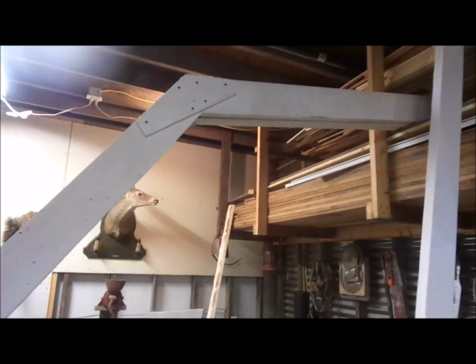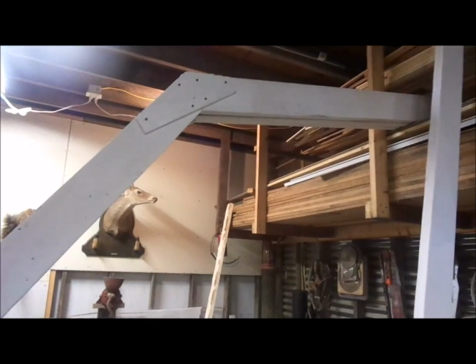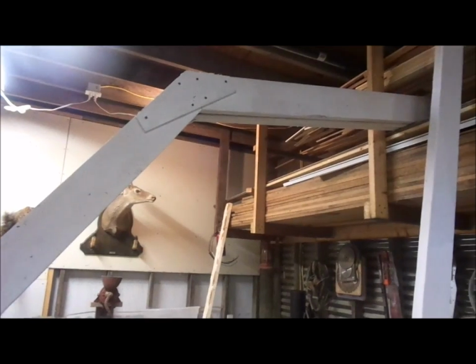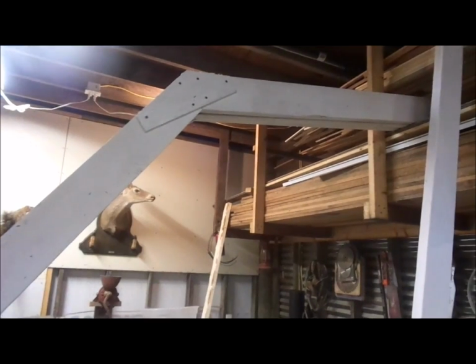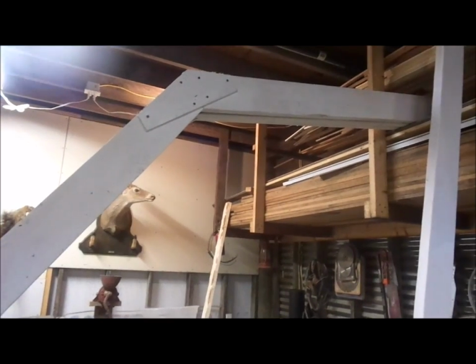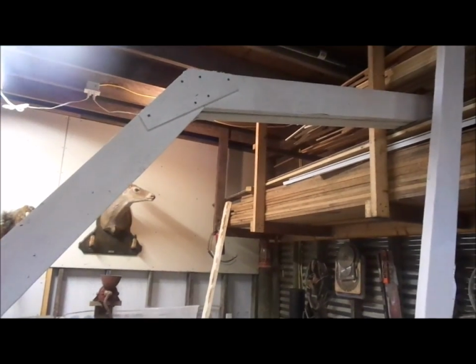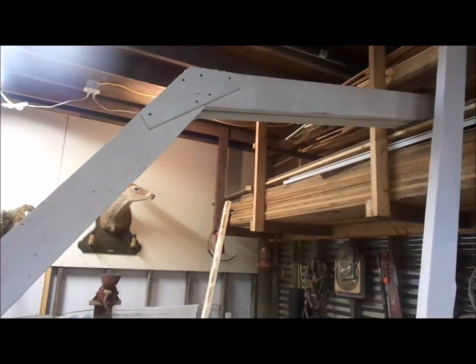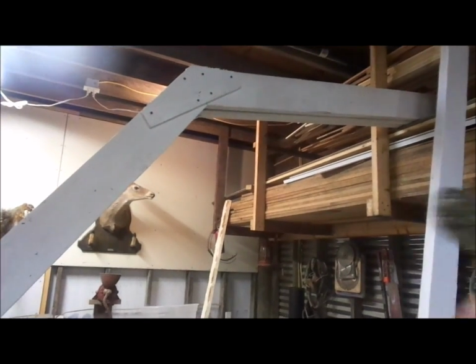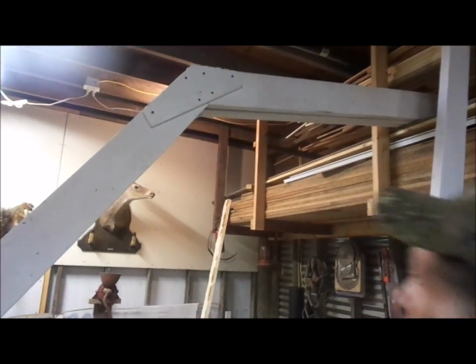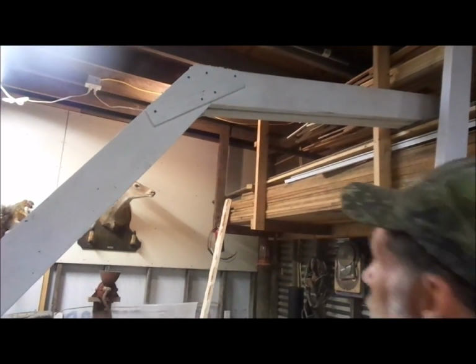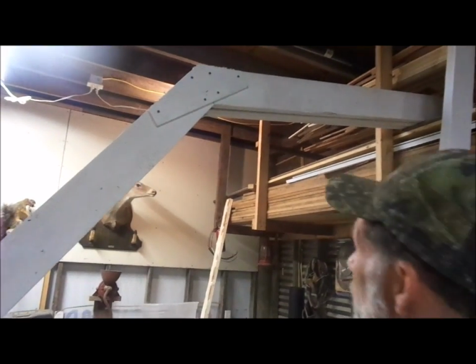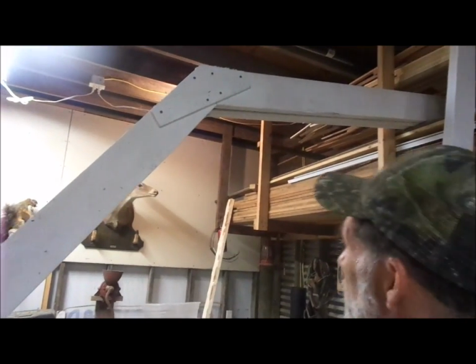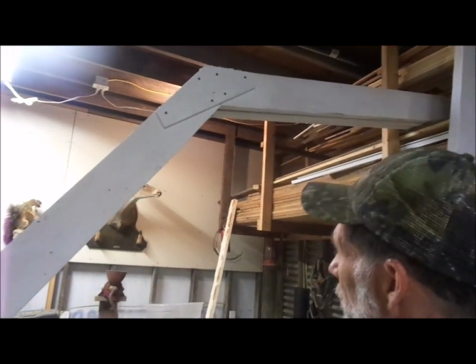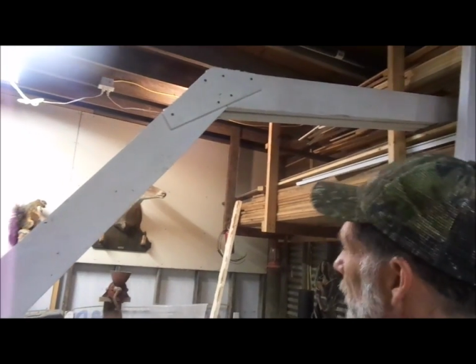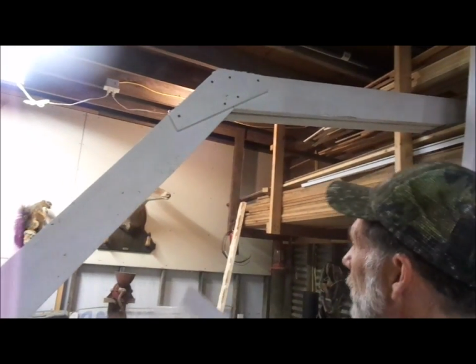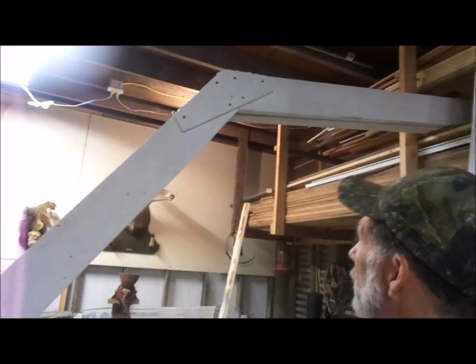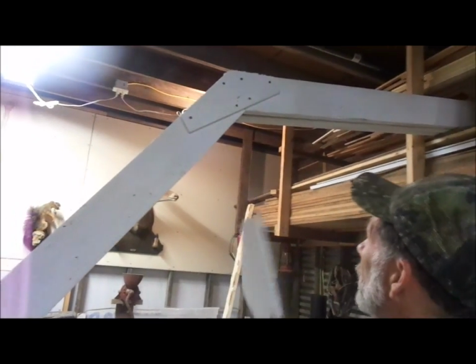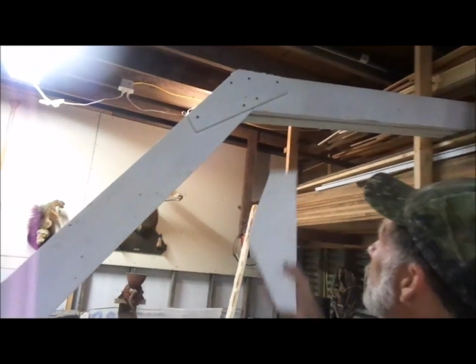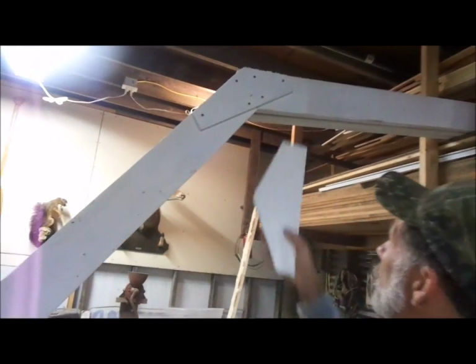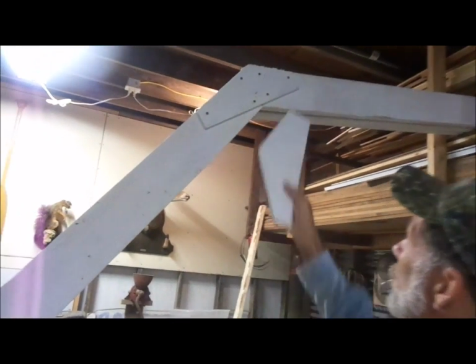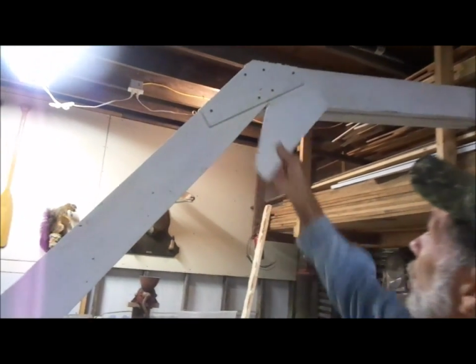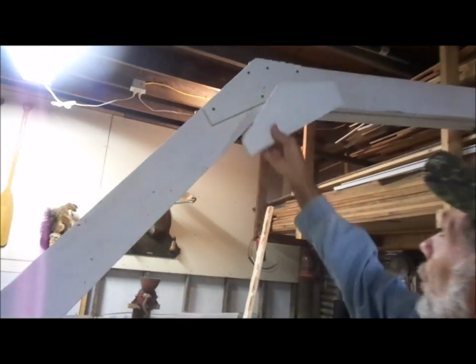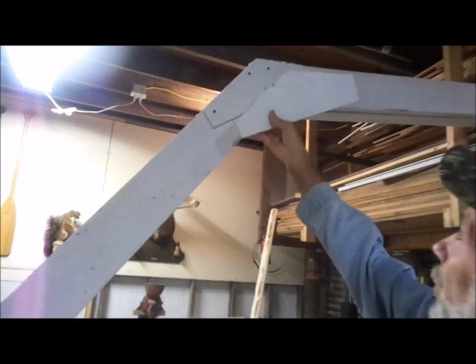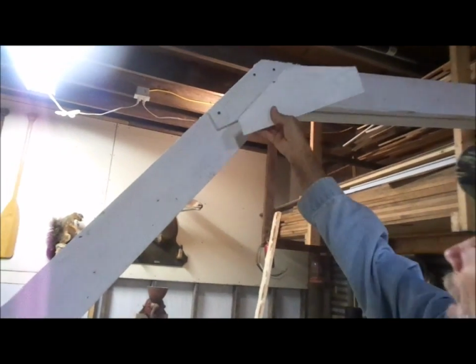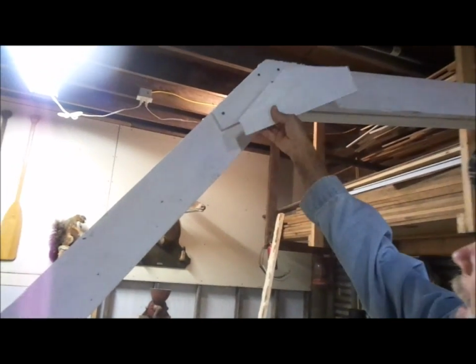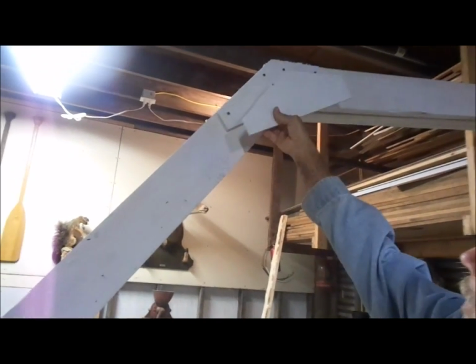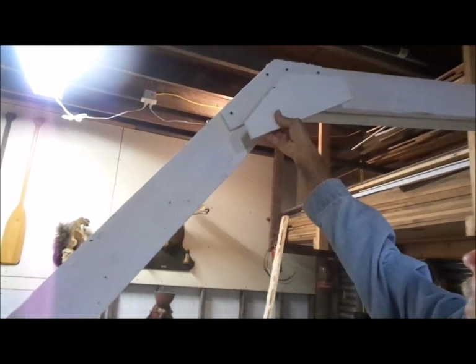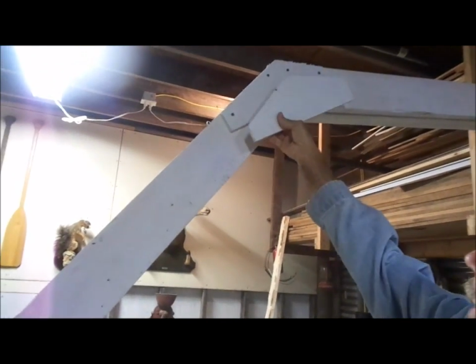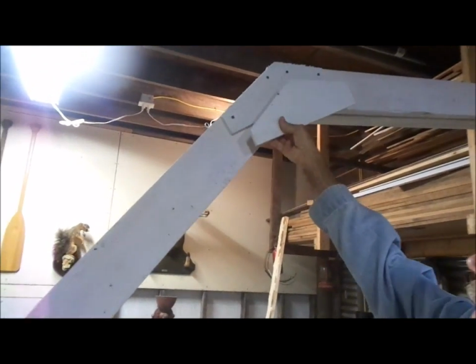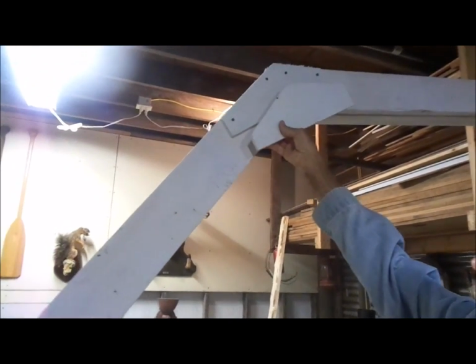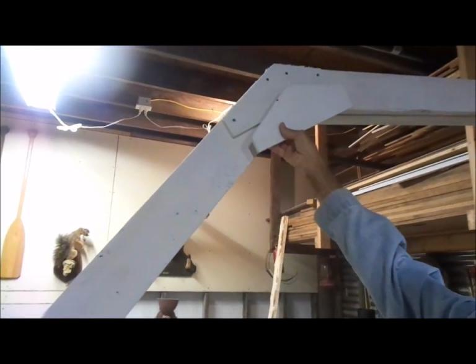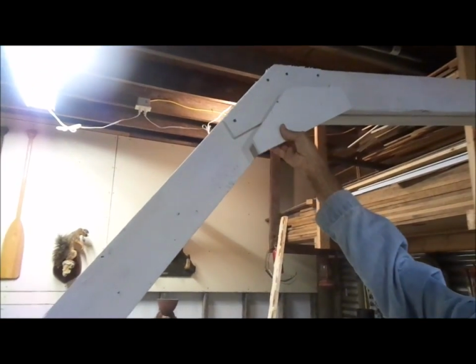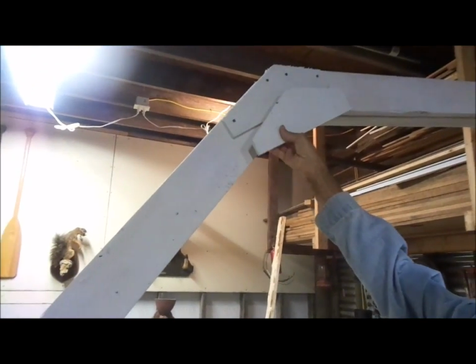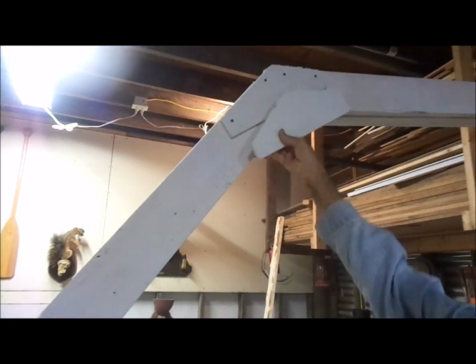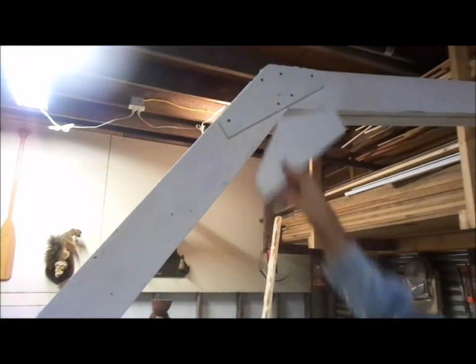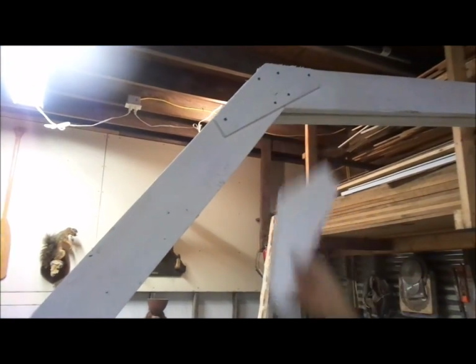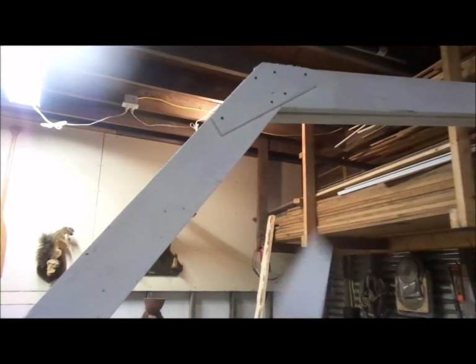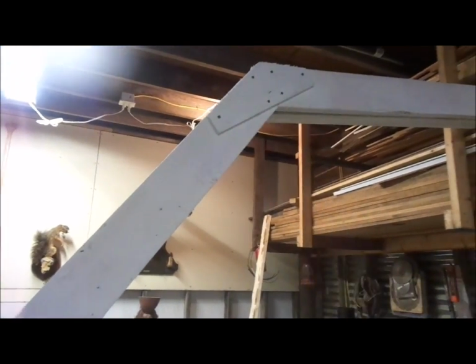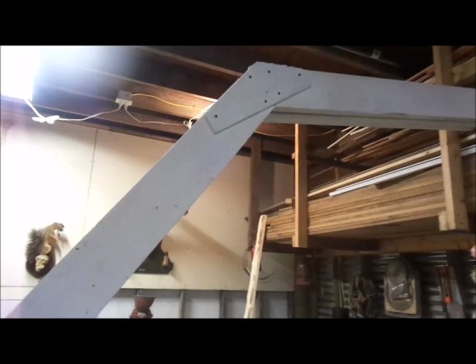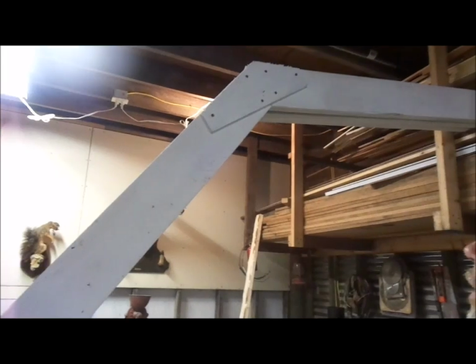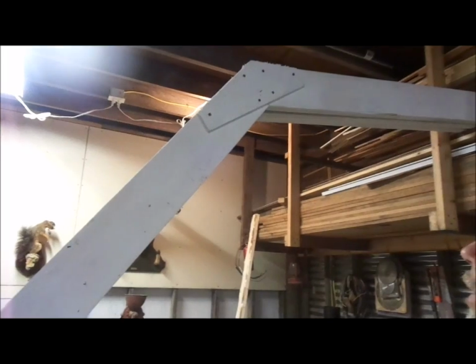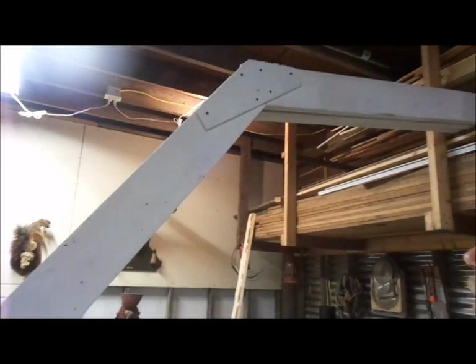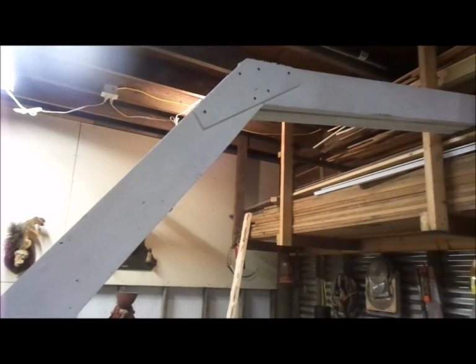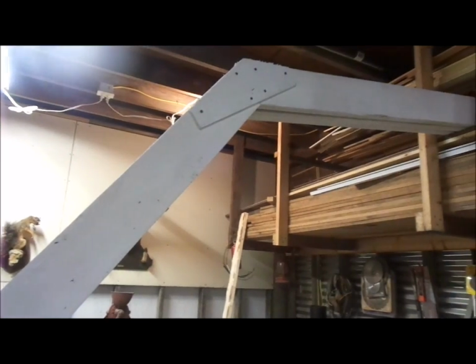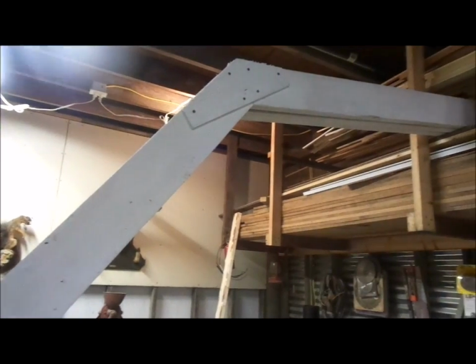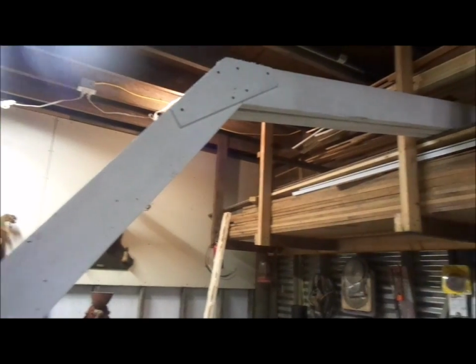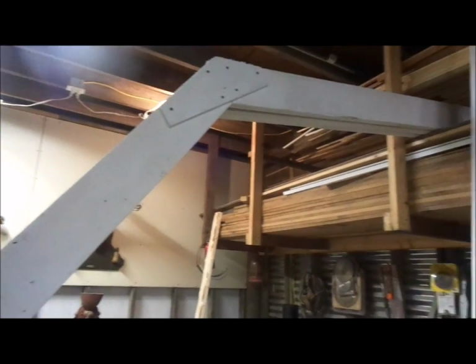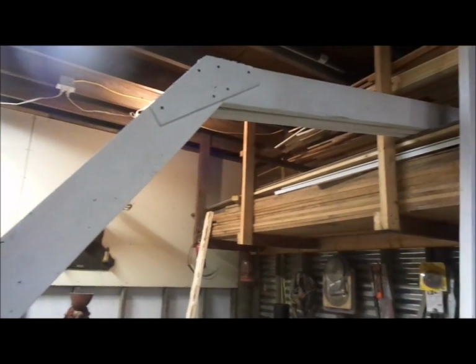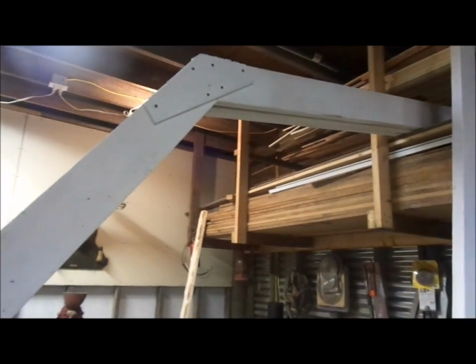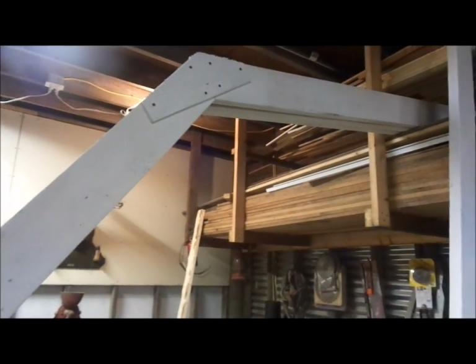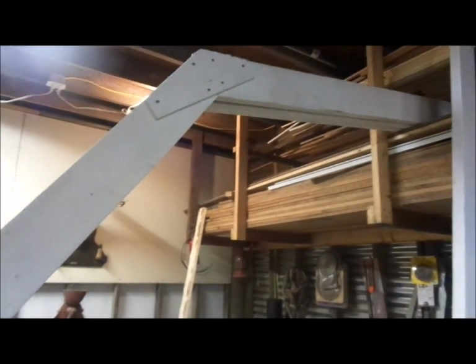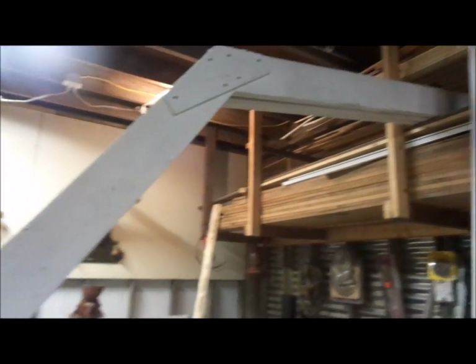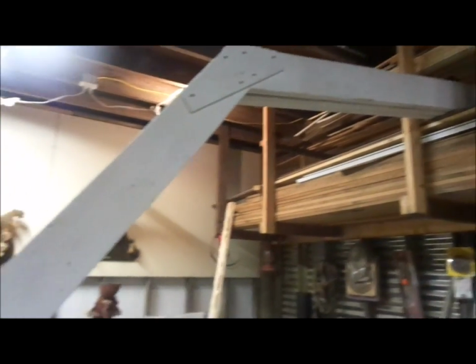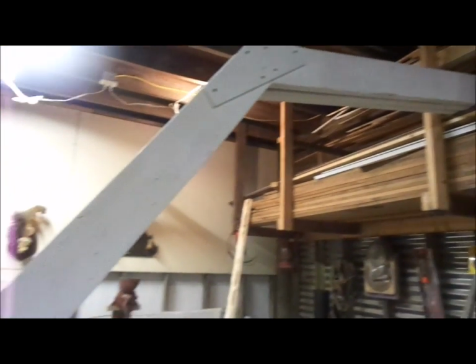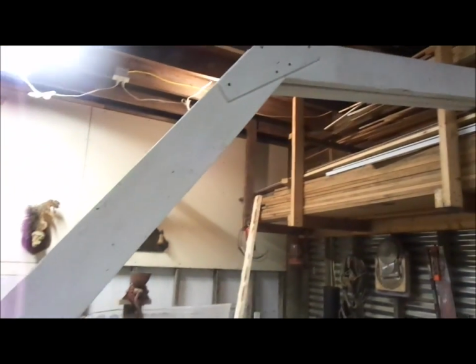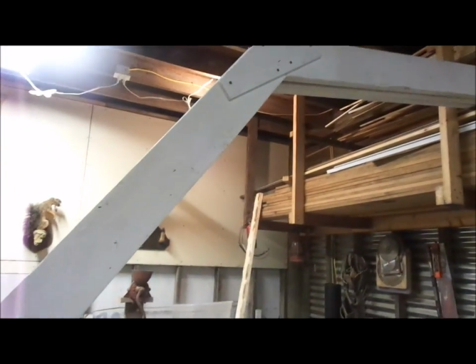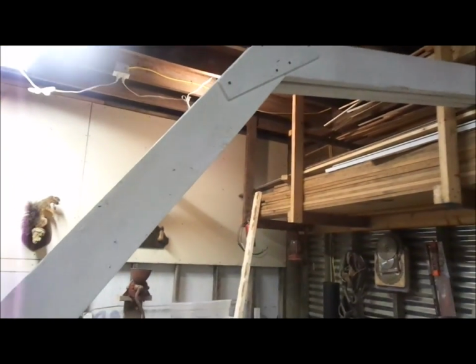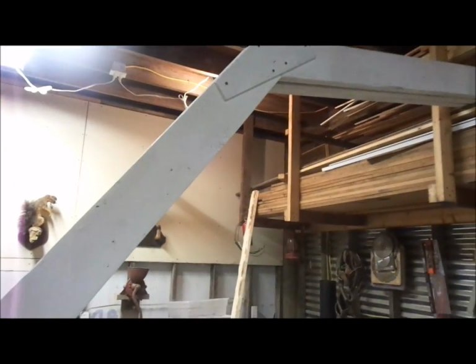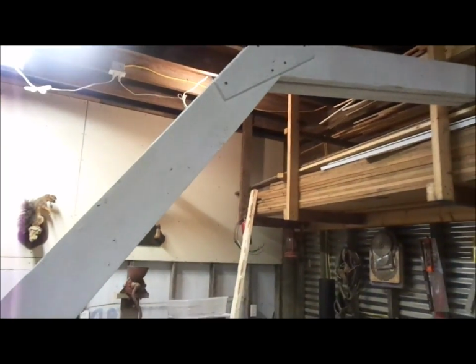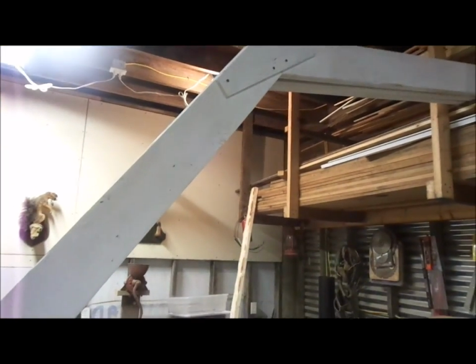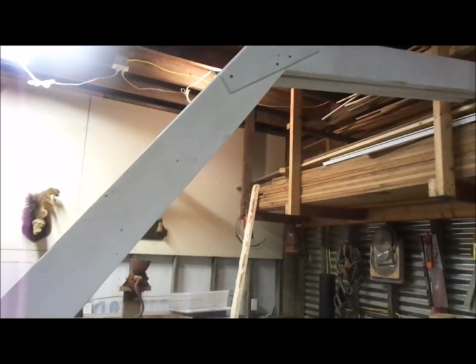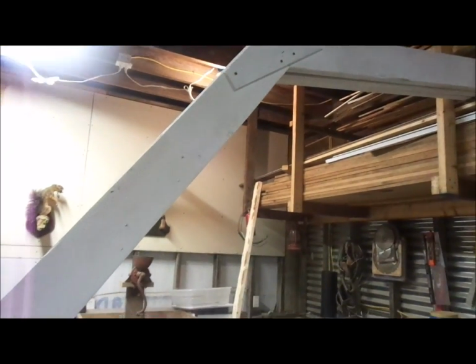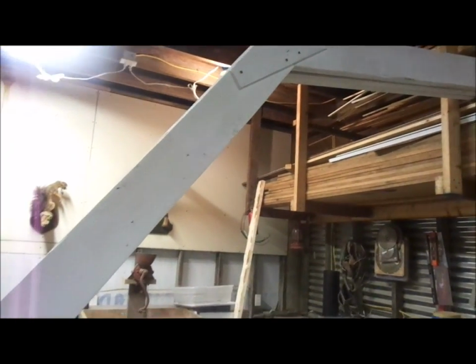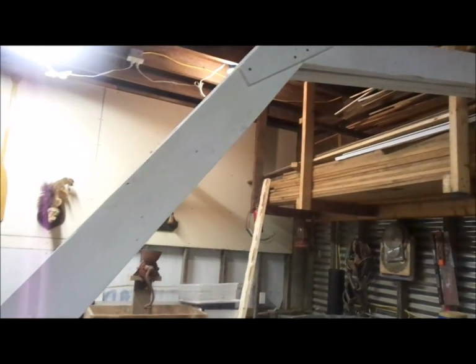This is the gusset system that's used on the sides right here. We put one on each side of it.